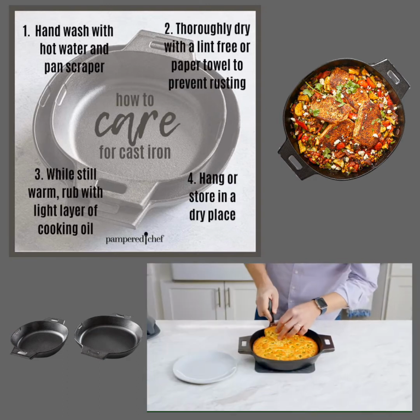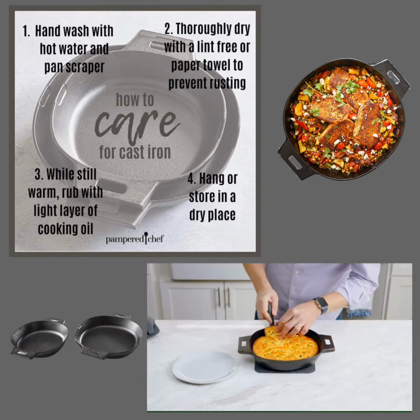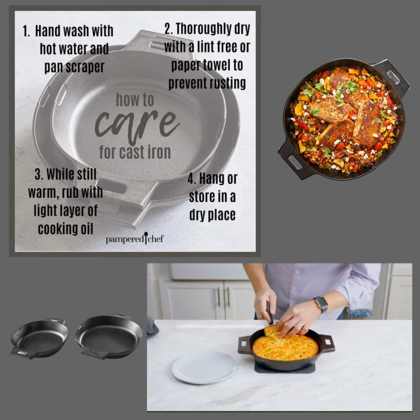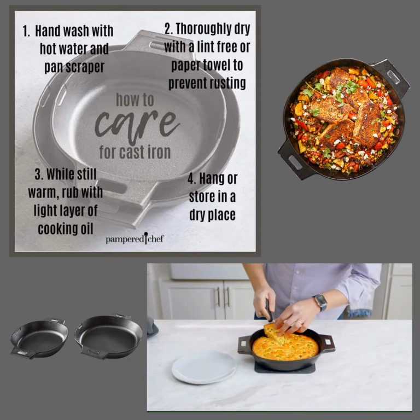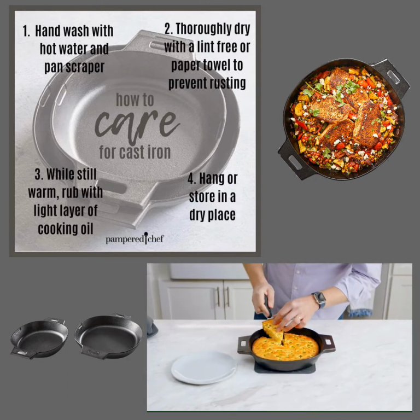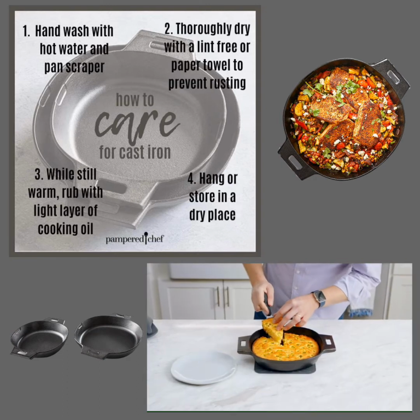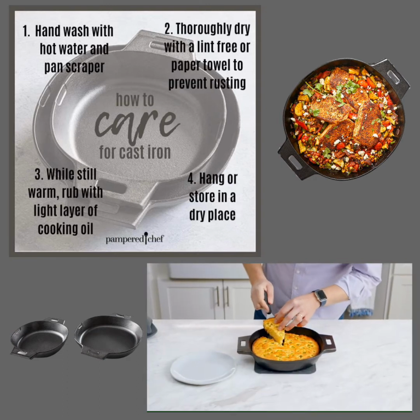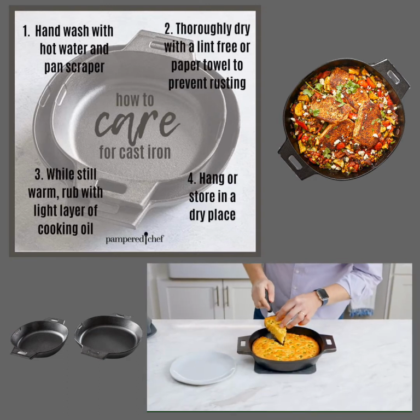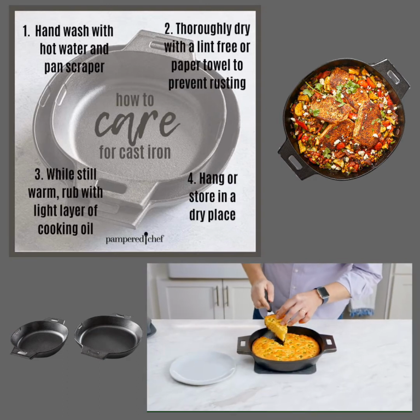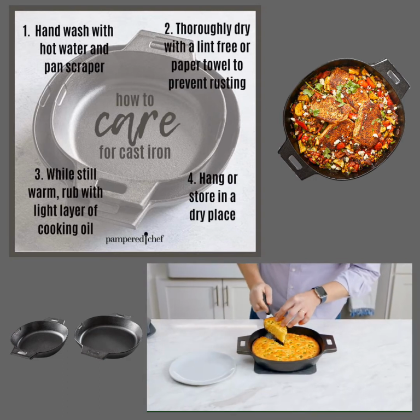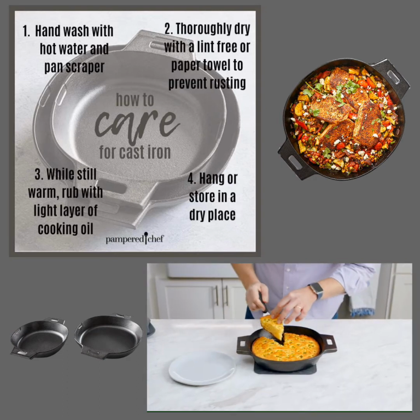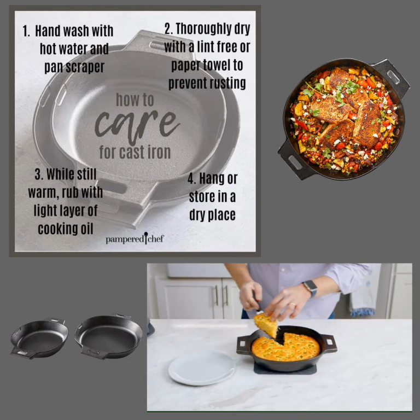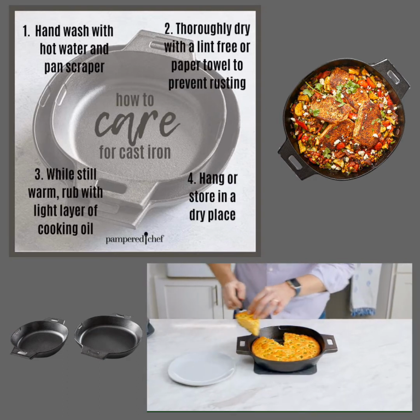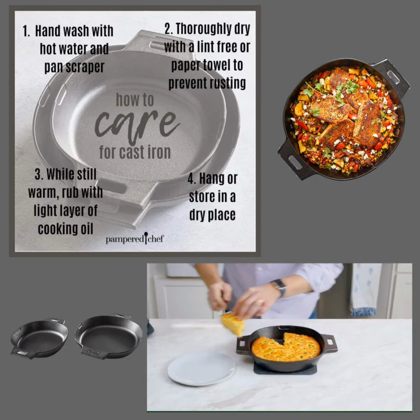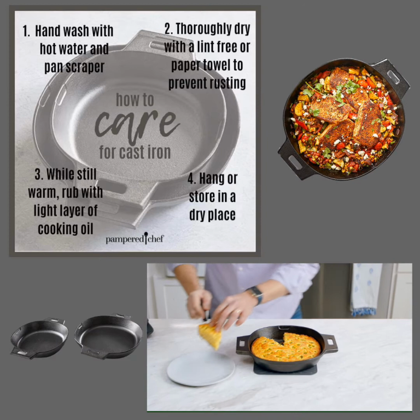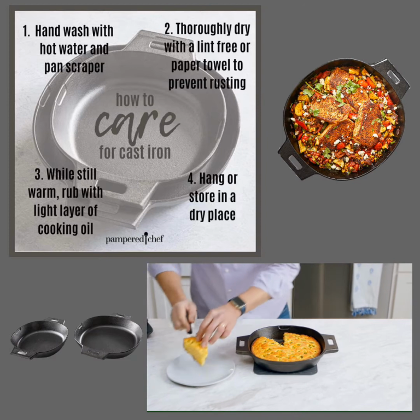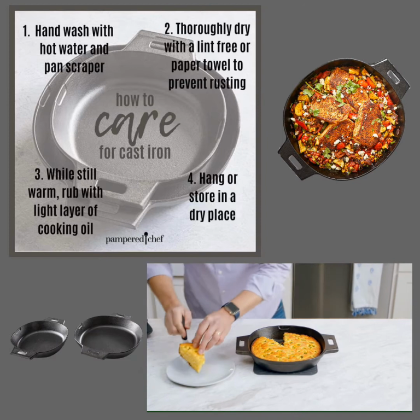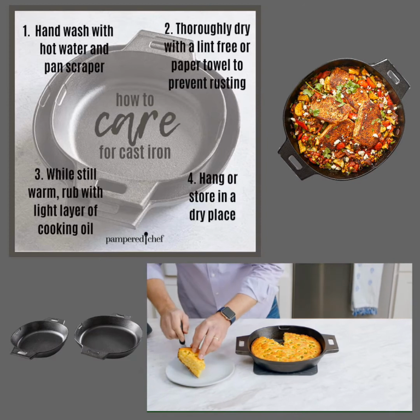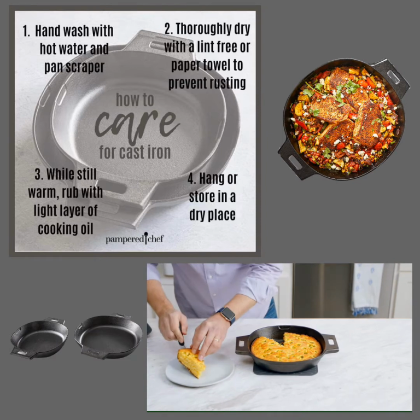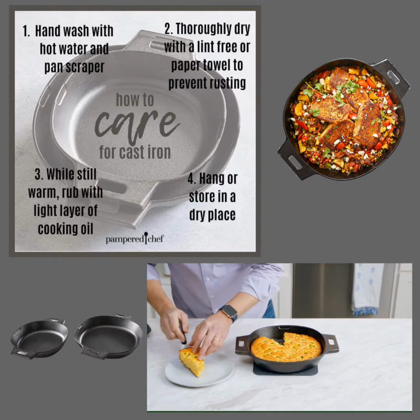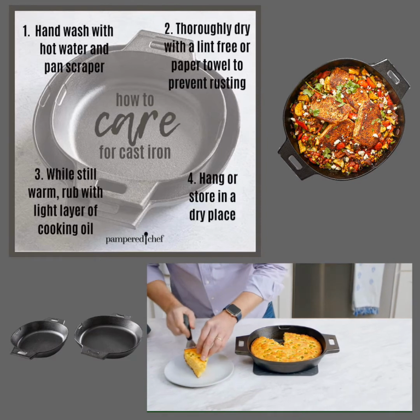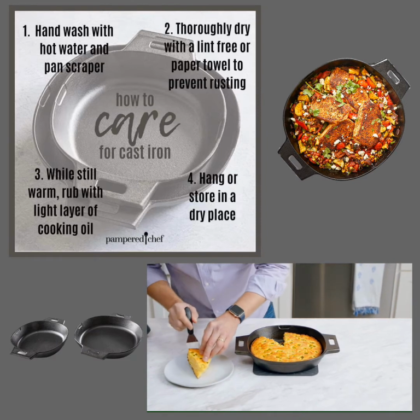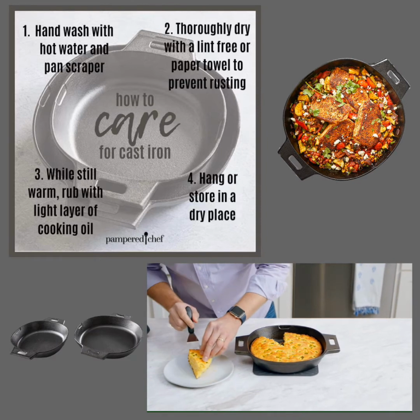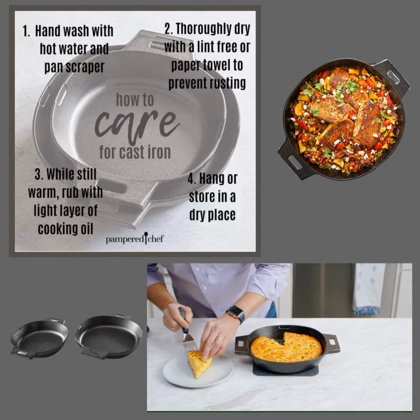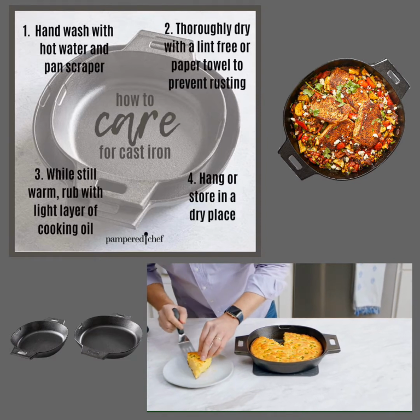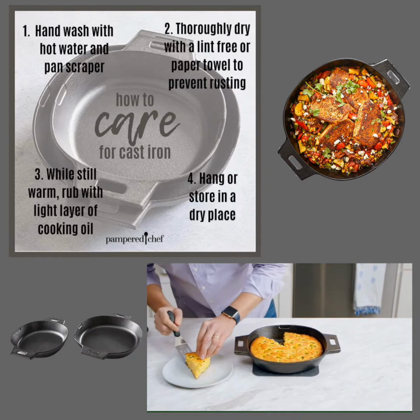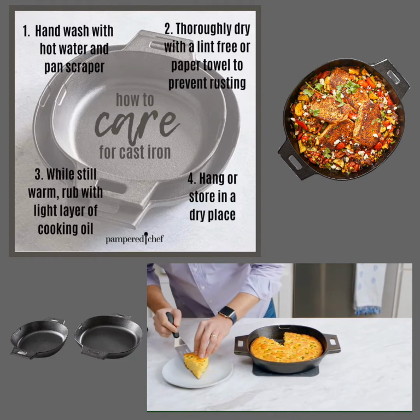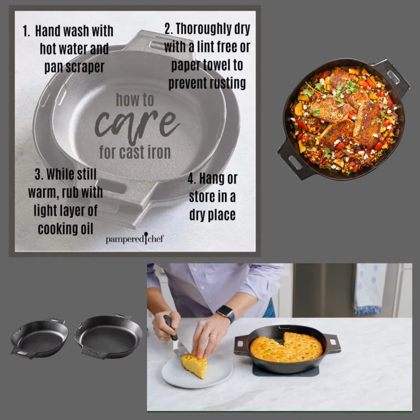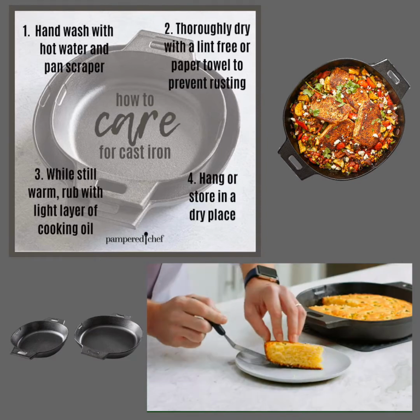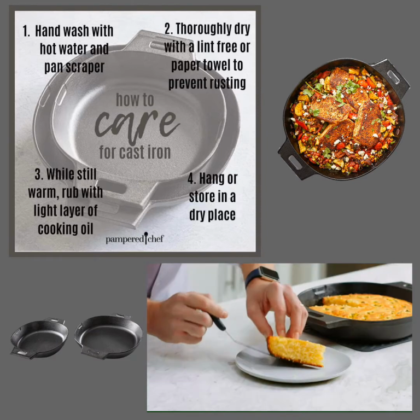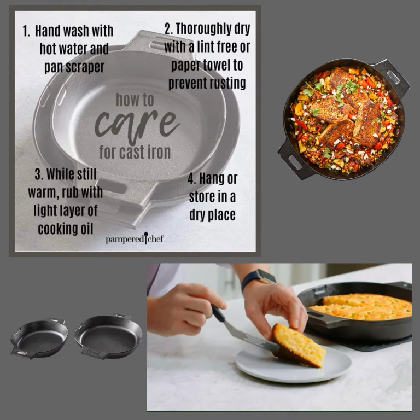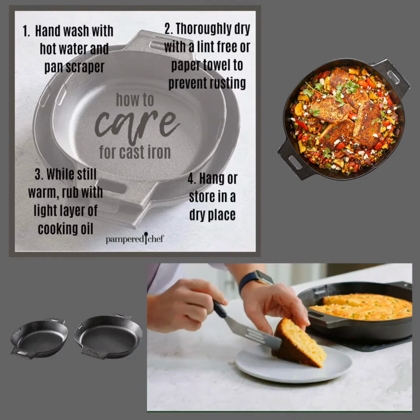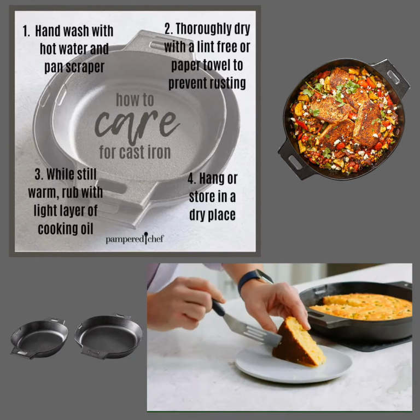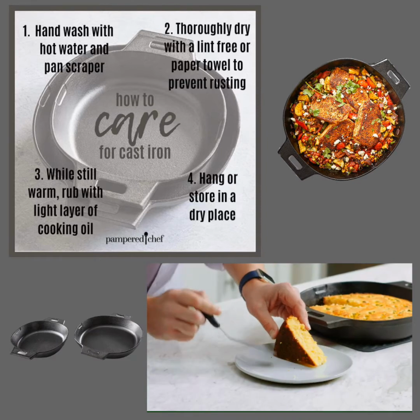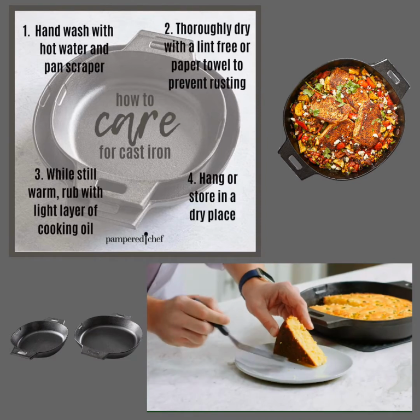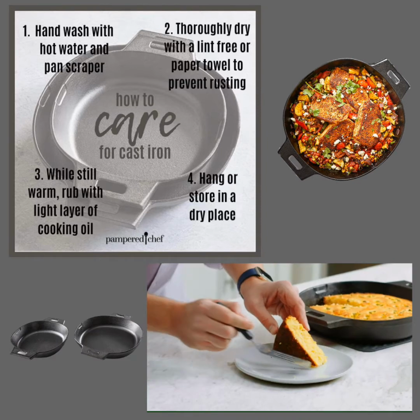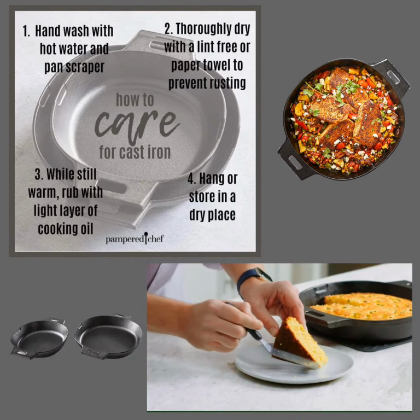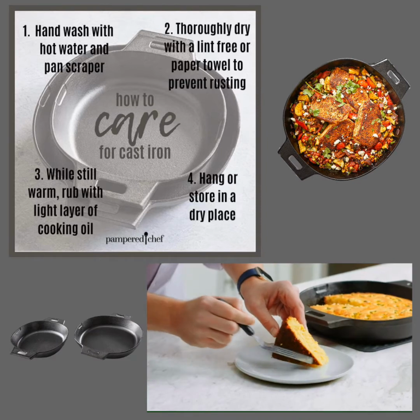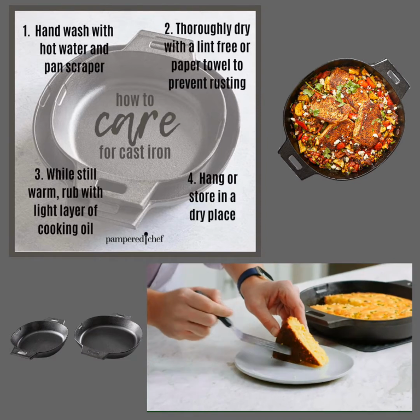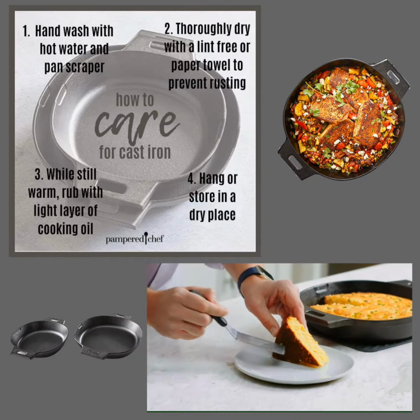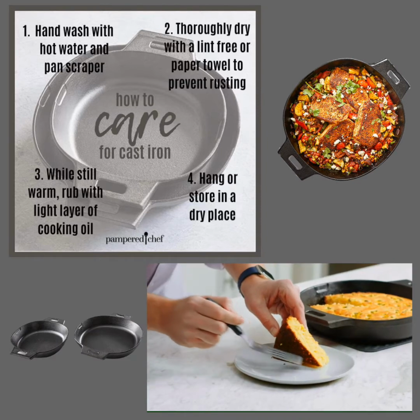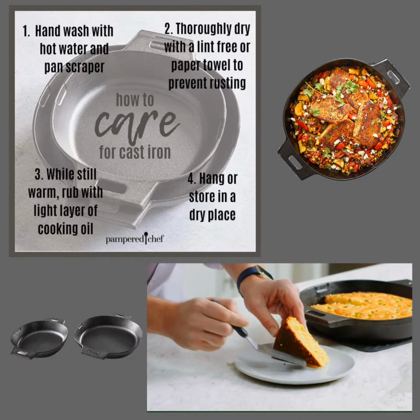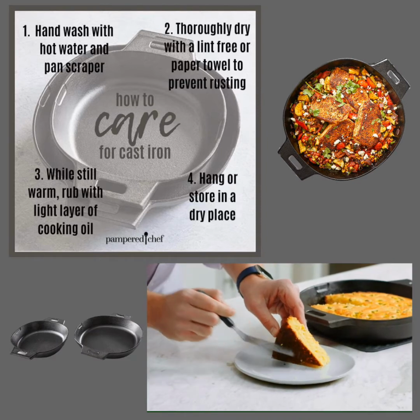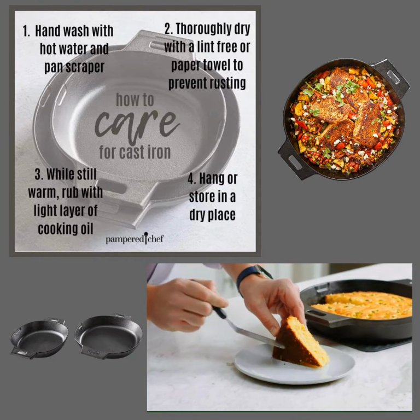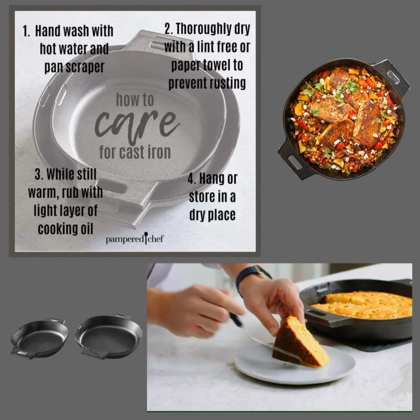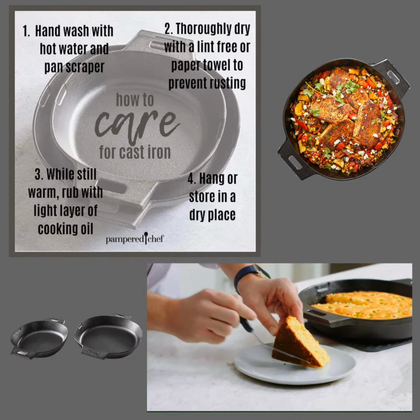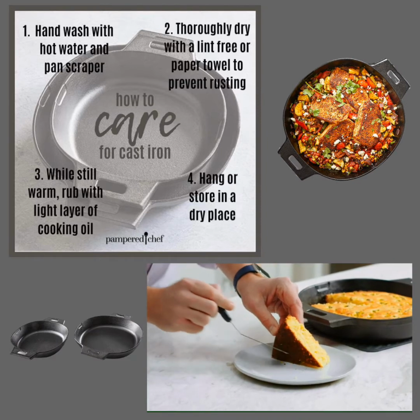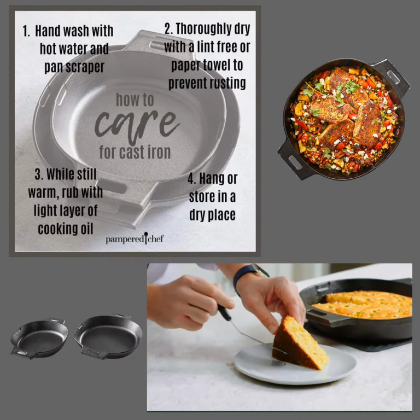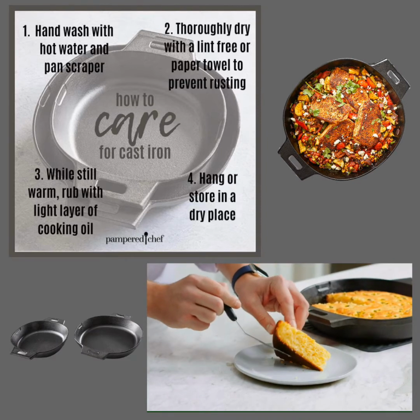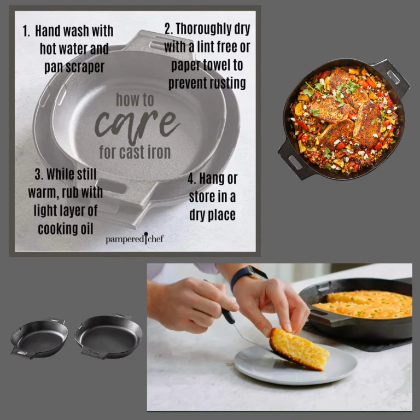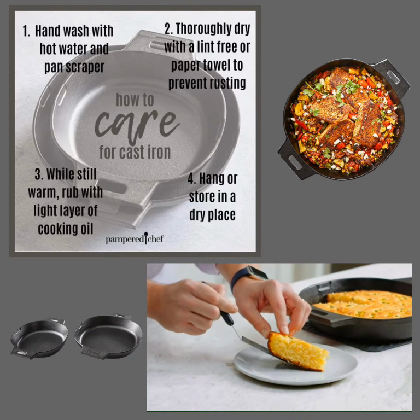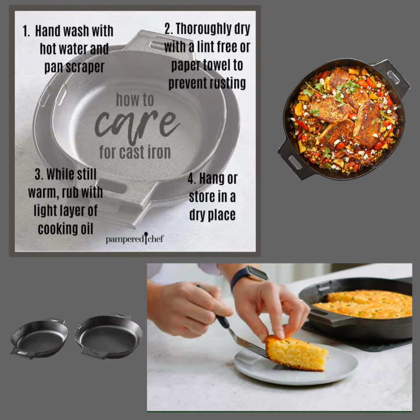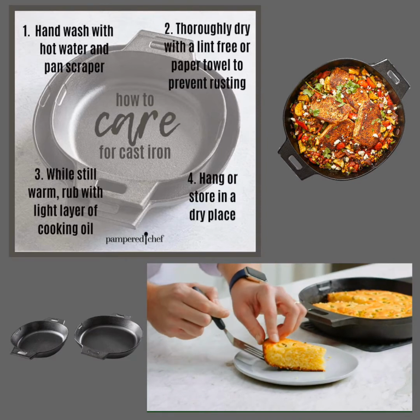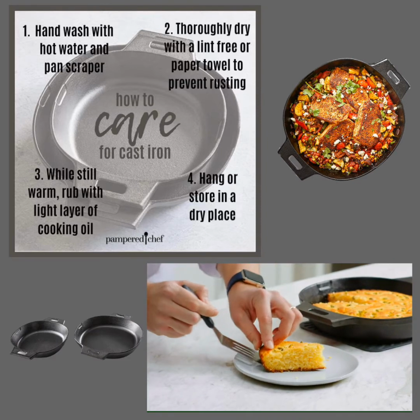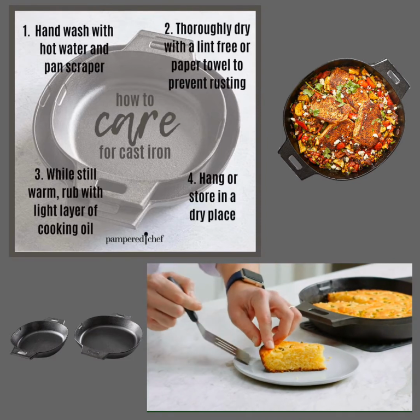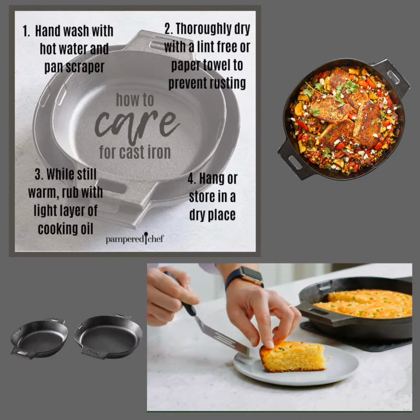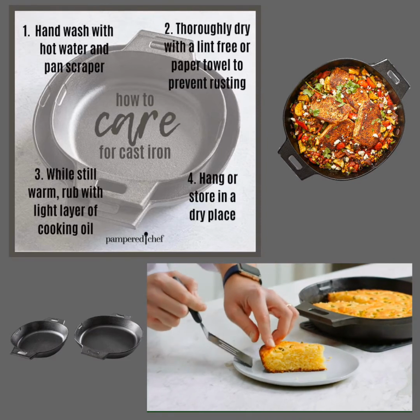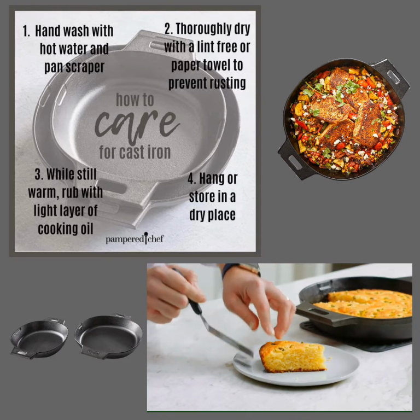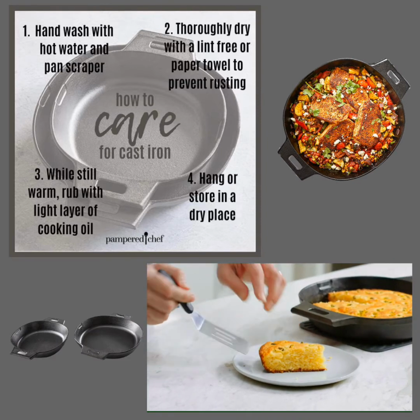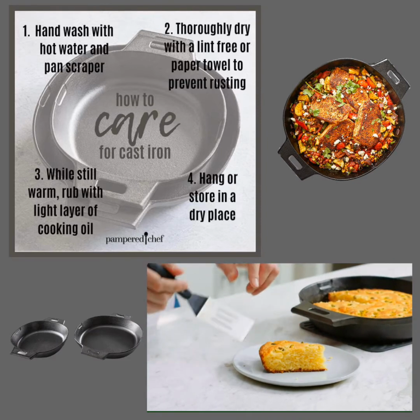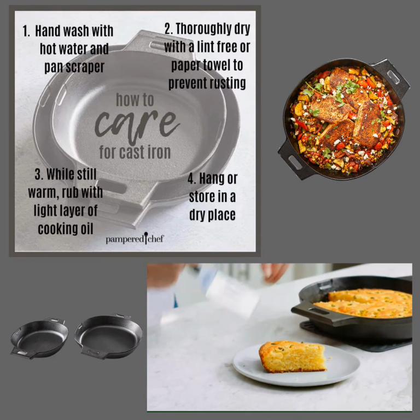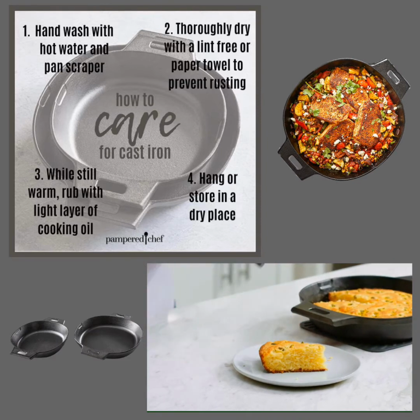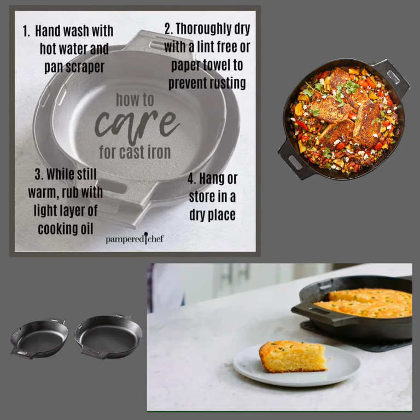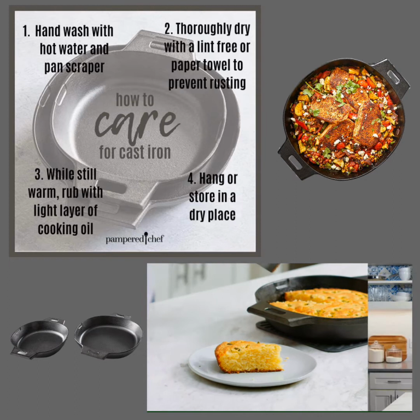So beautiful — and look how easy it comes out of the pan and how great this crispy crust is. Excellent.